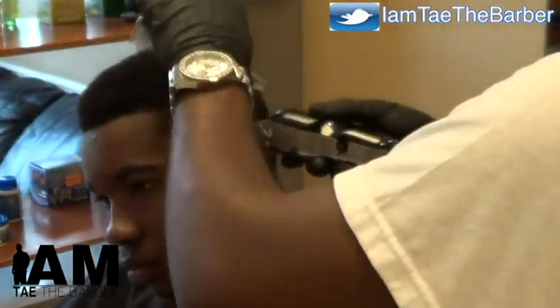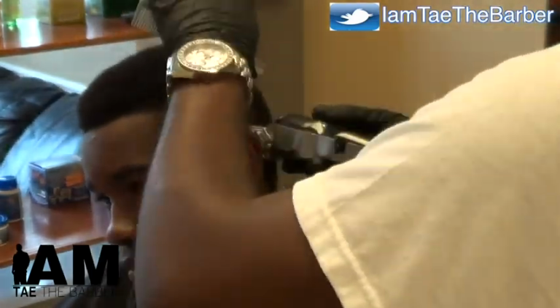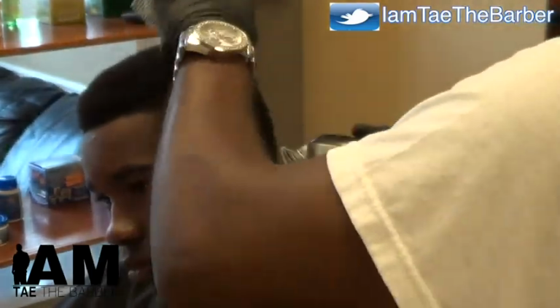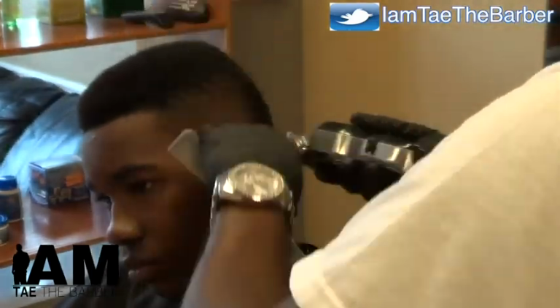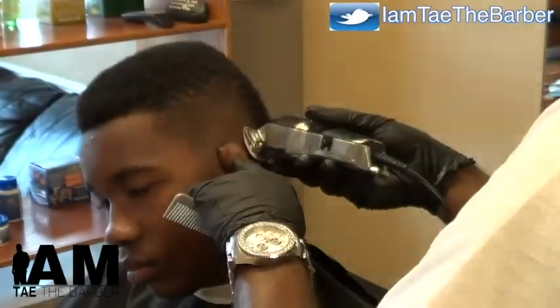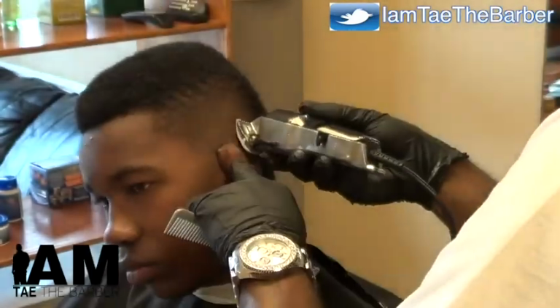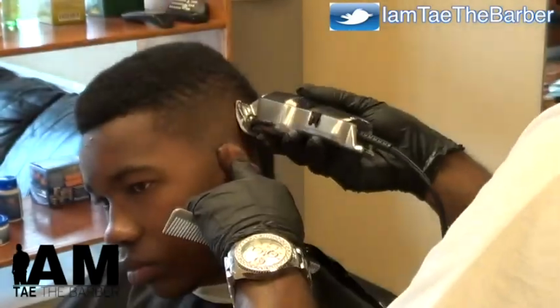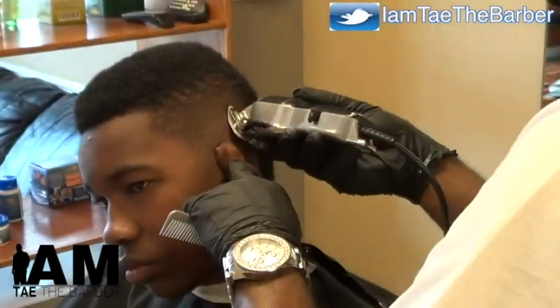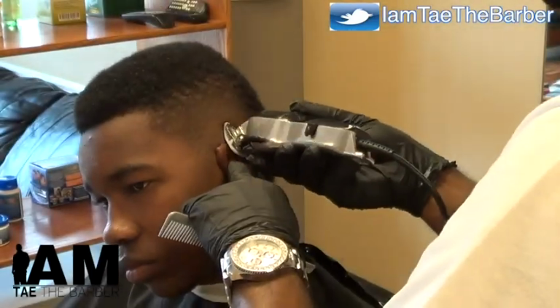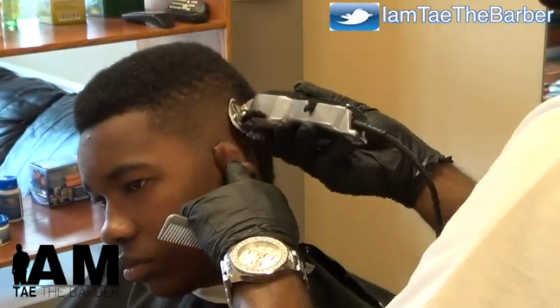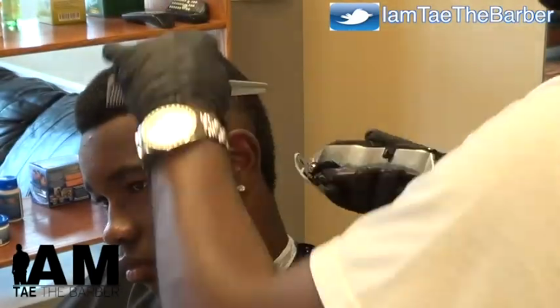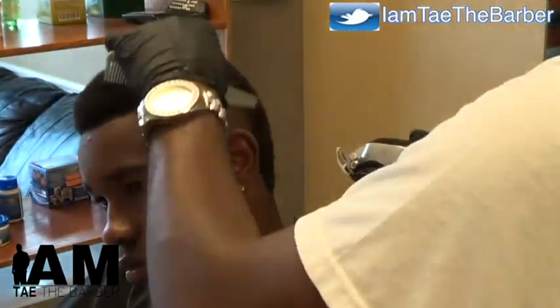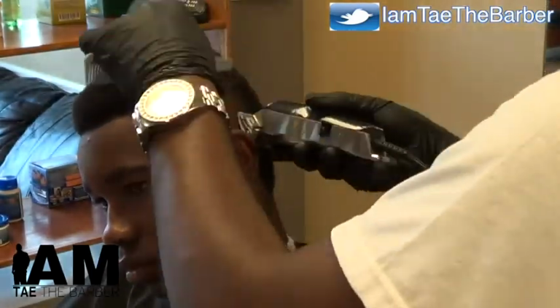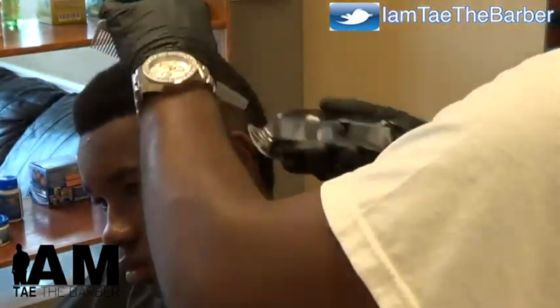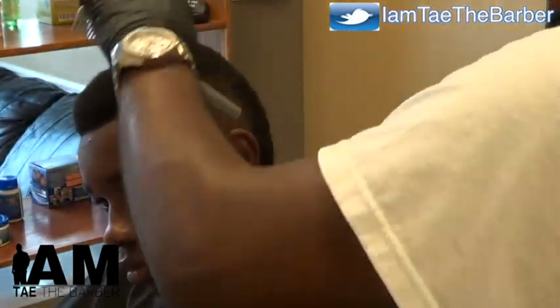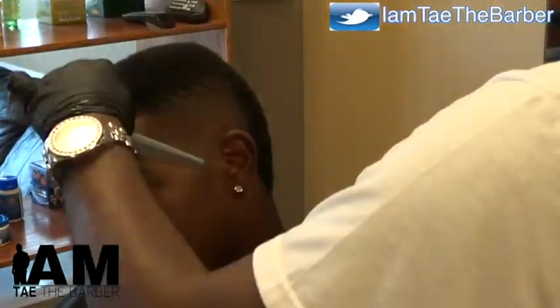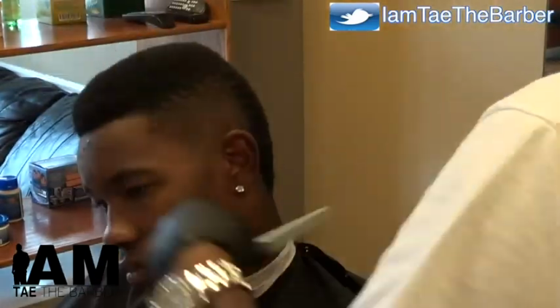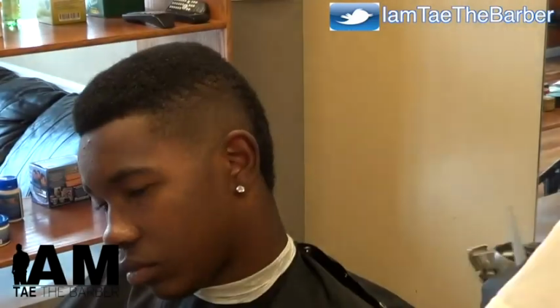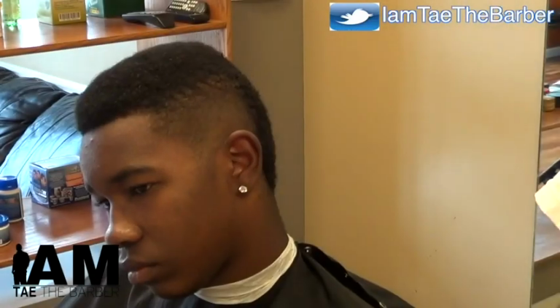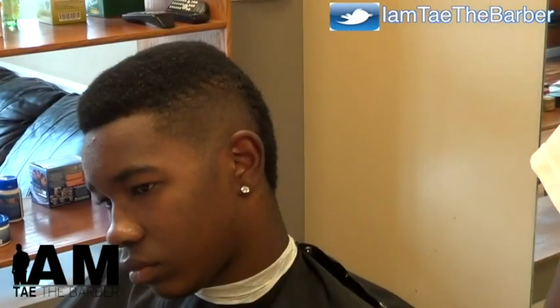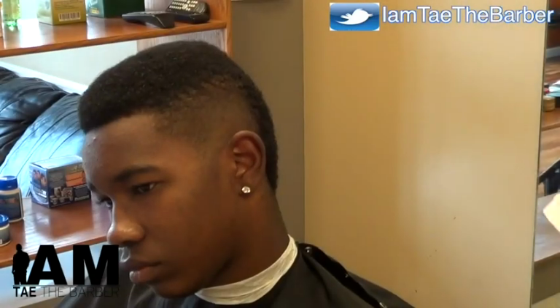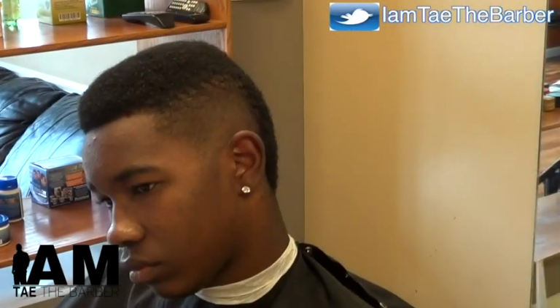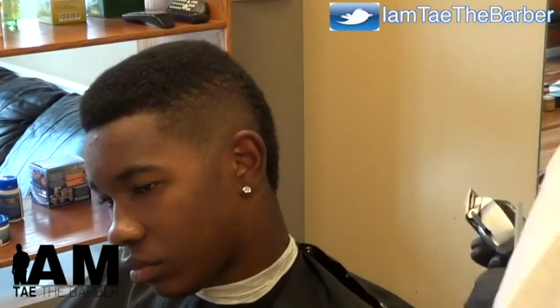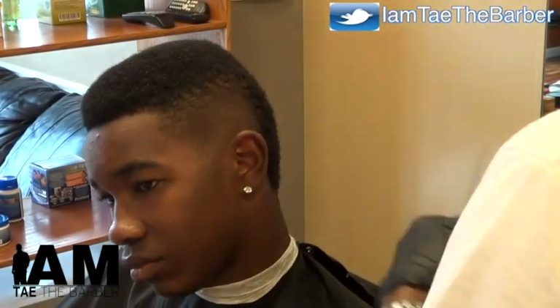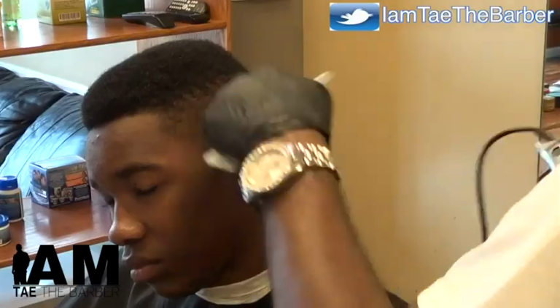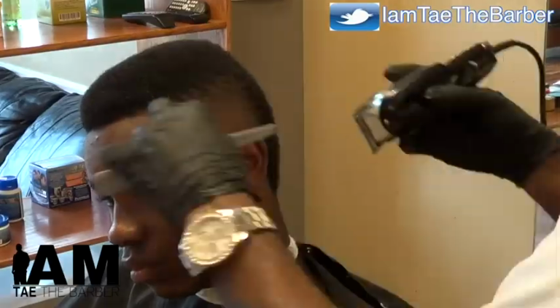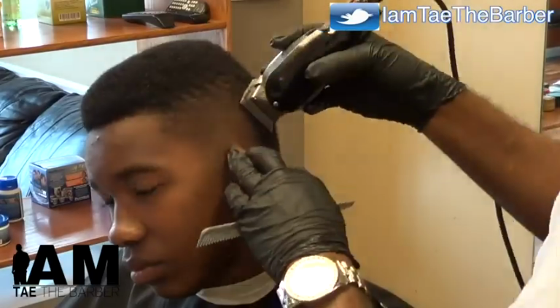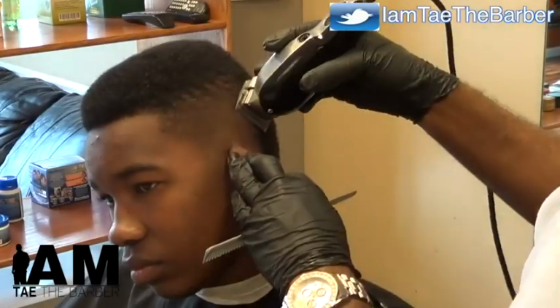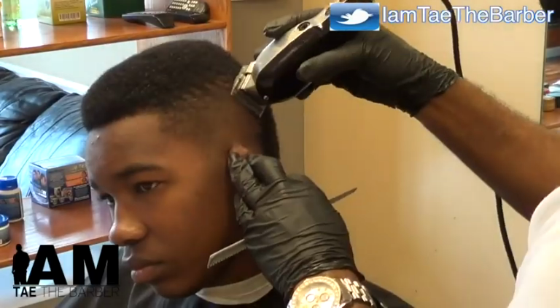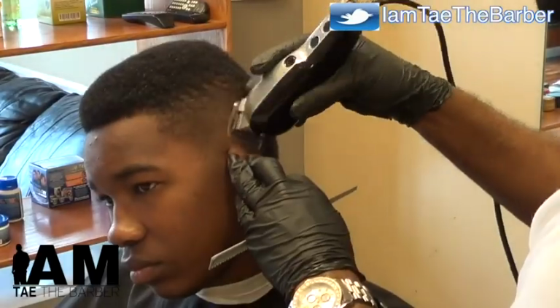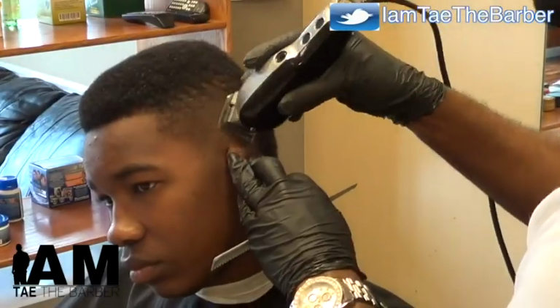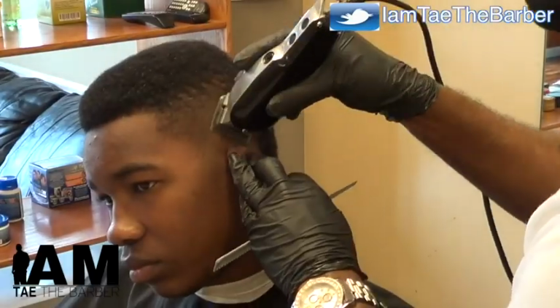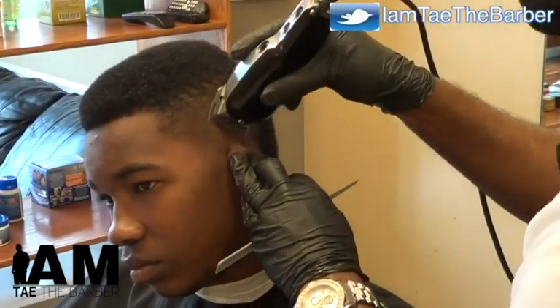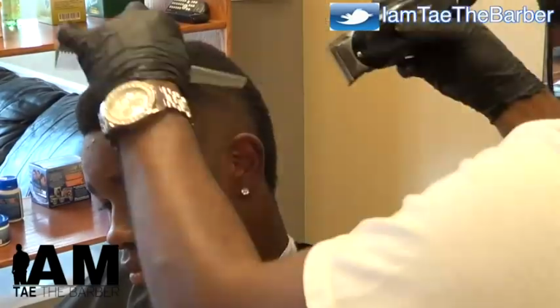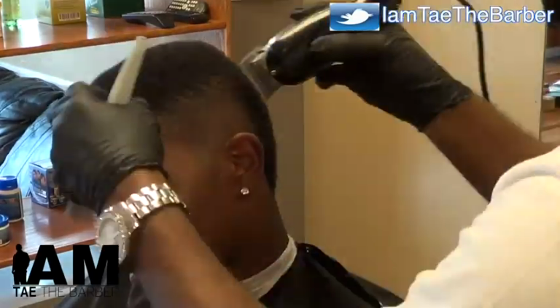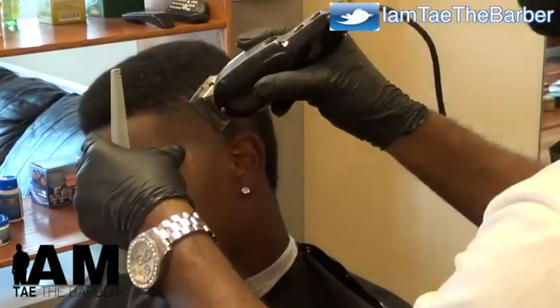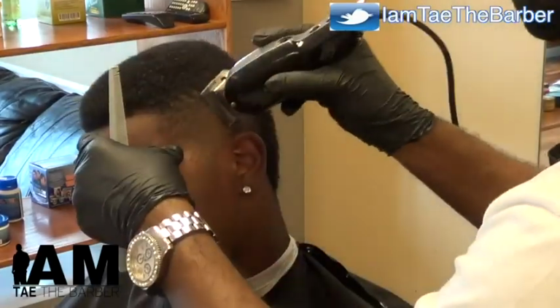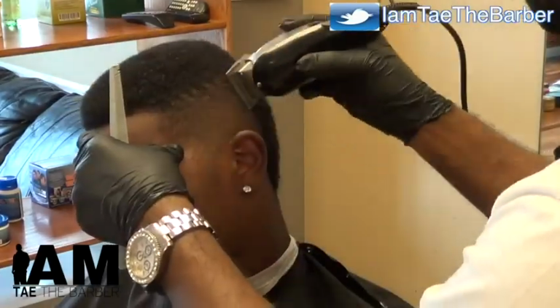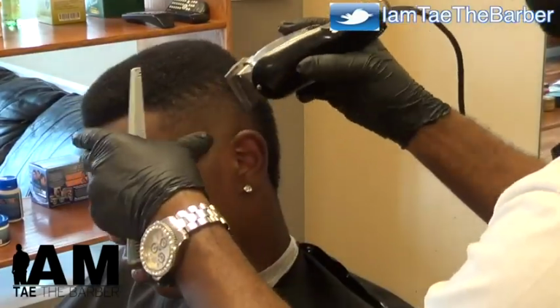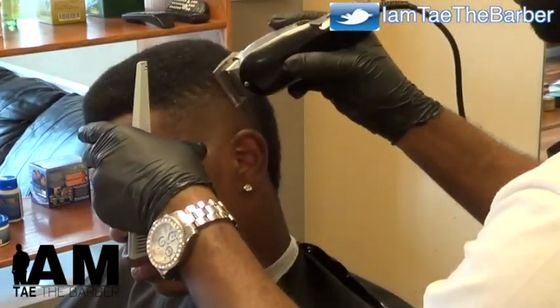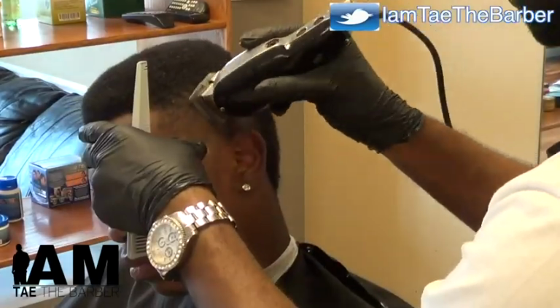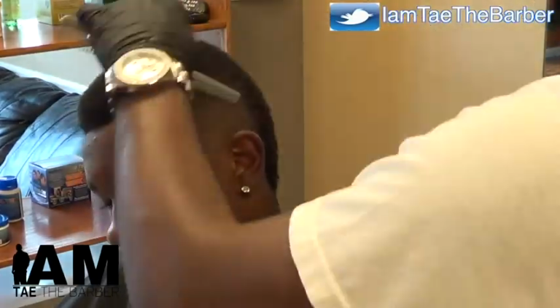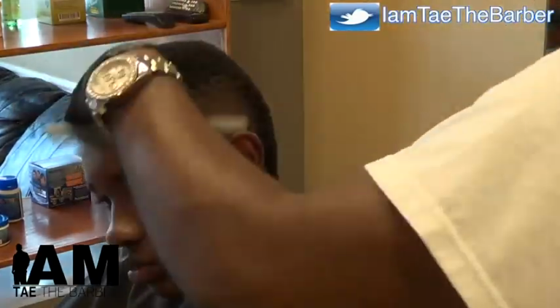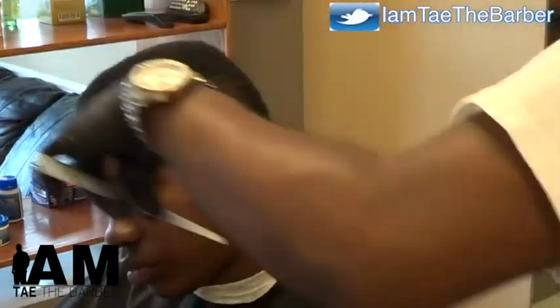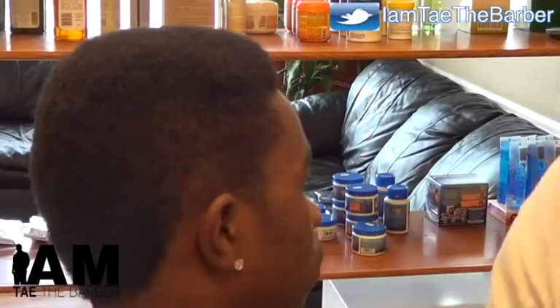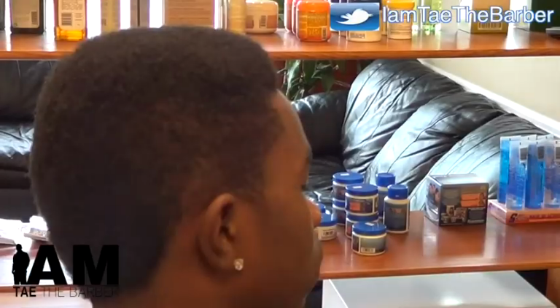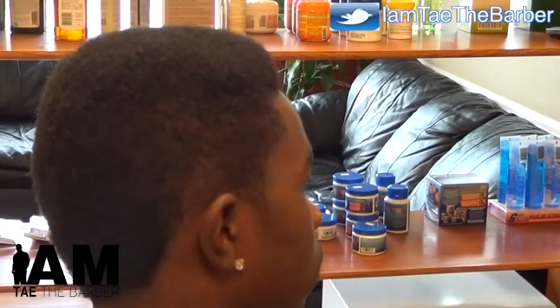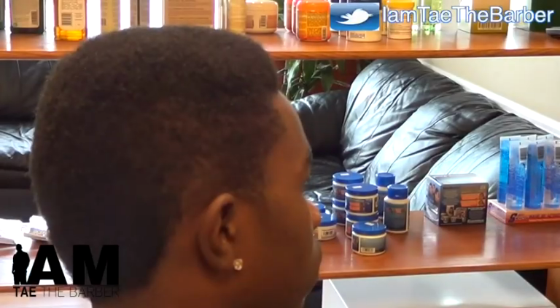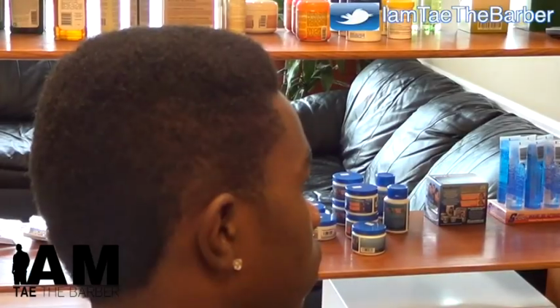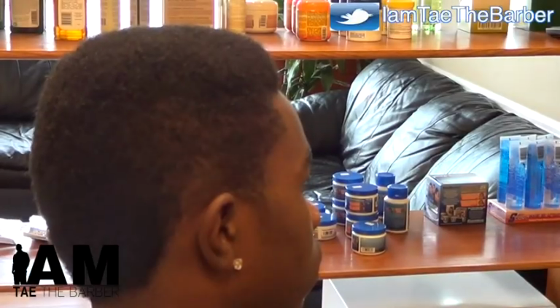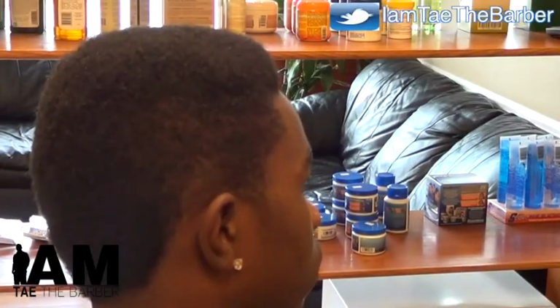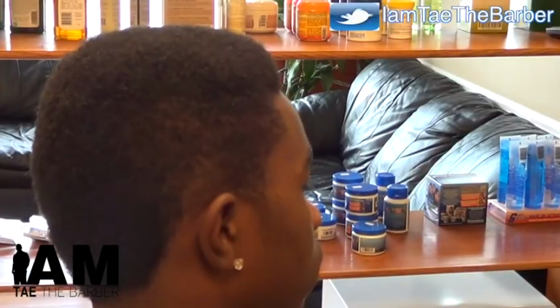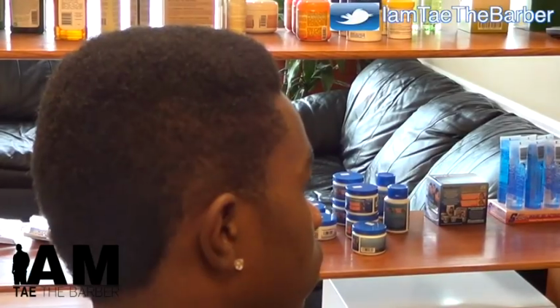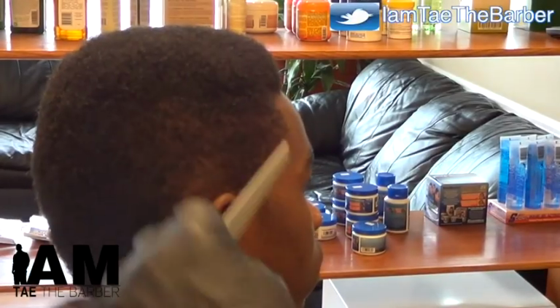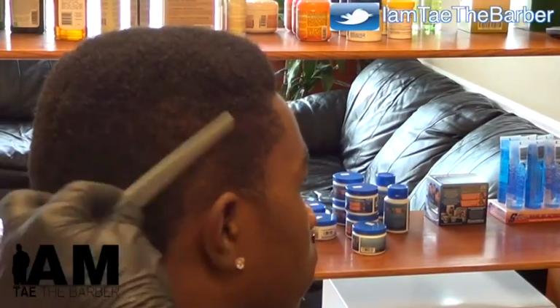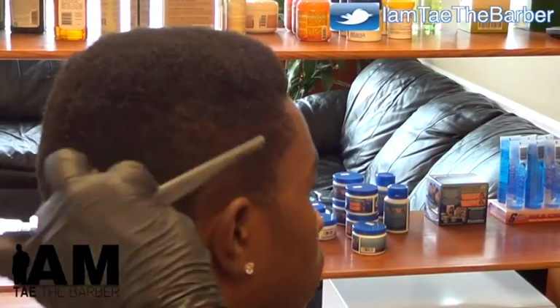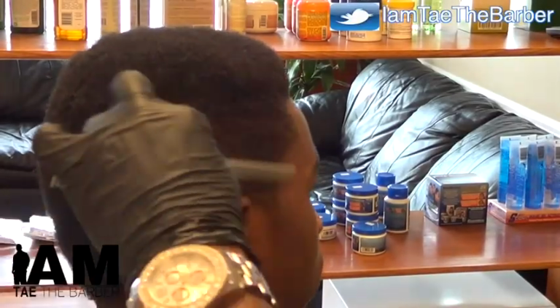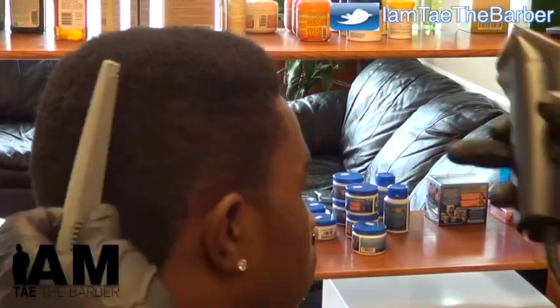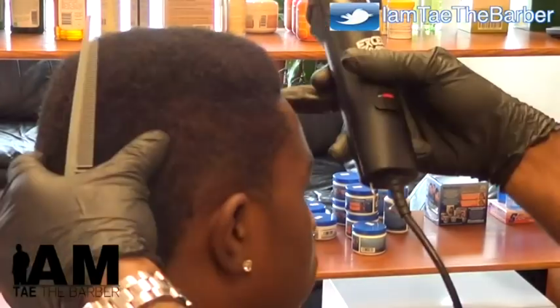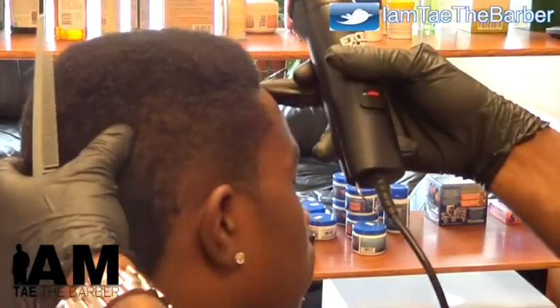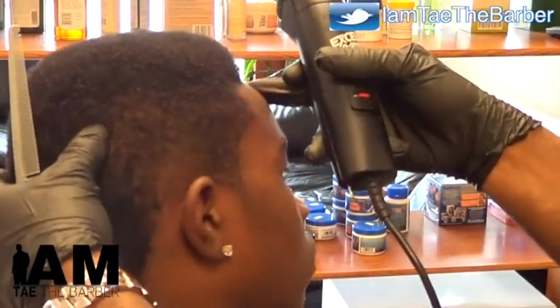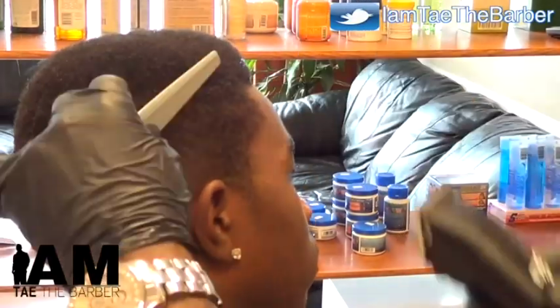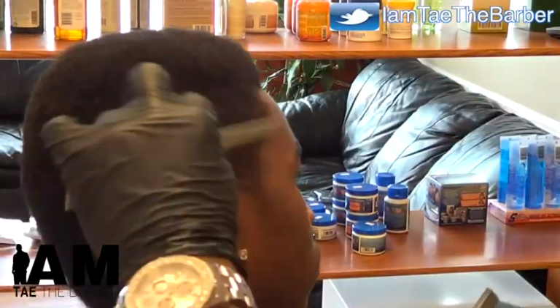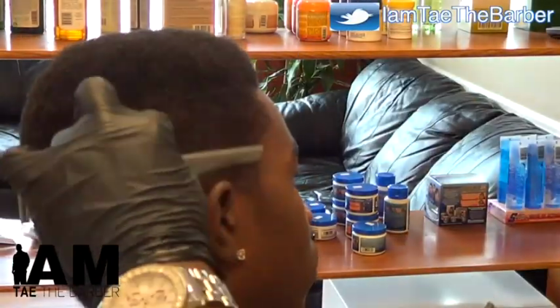Making it blend perfect. Great transition from light to dark. You ain't catch it the first time? Here it is again.